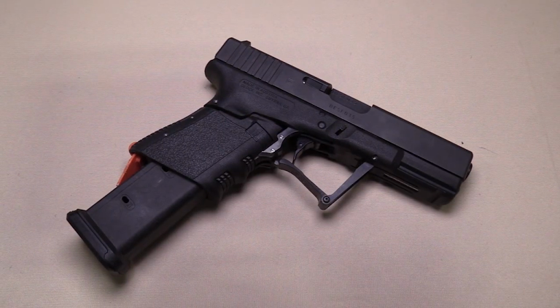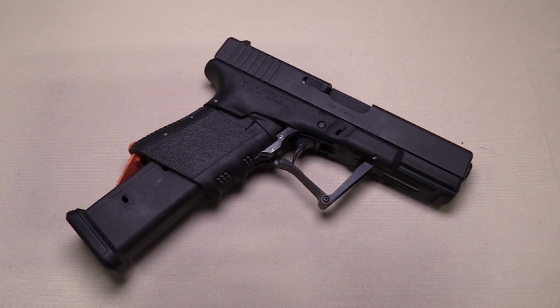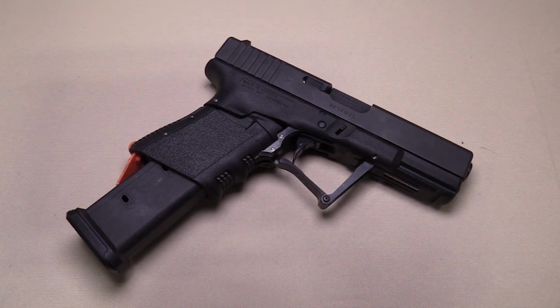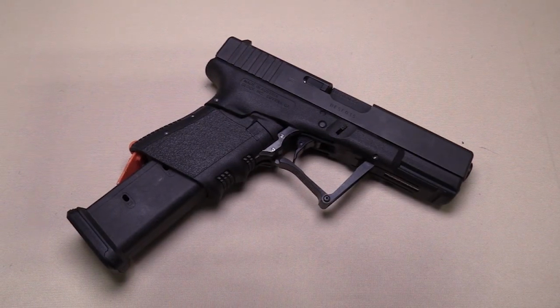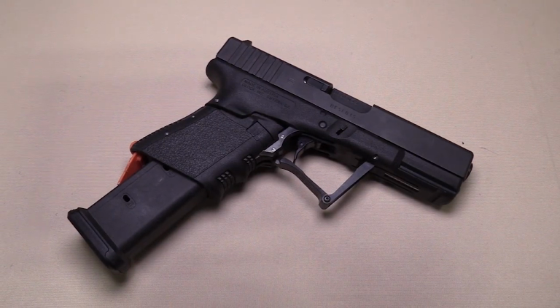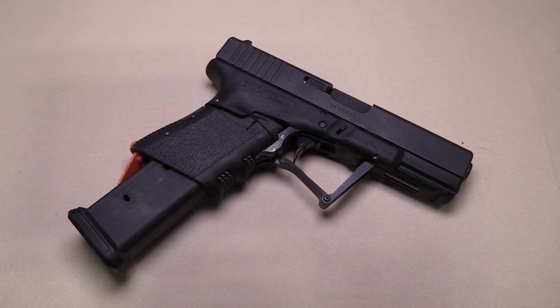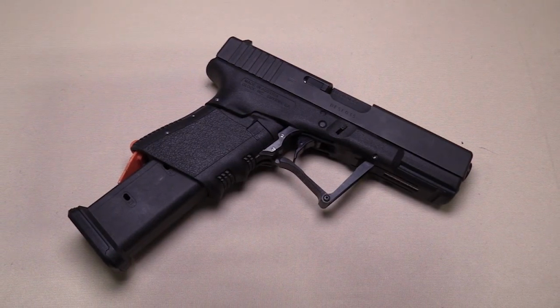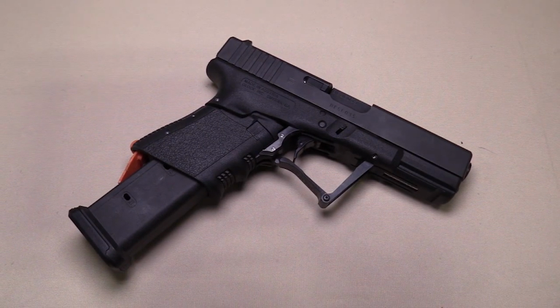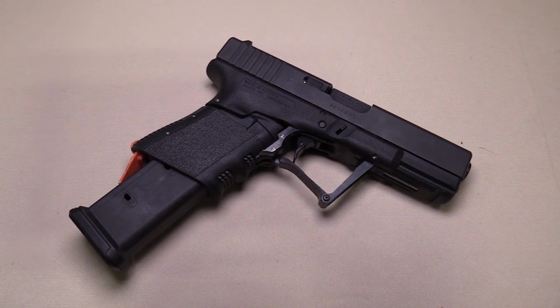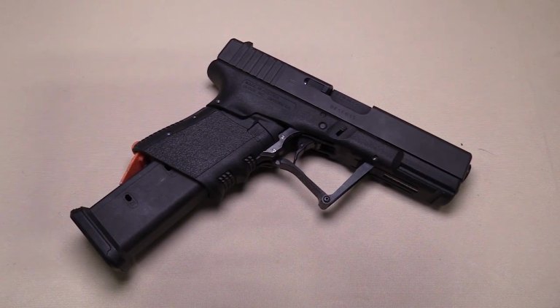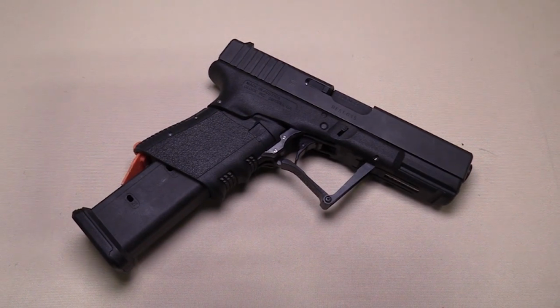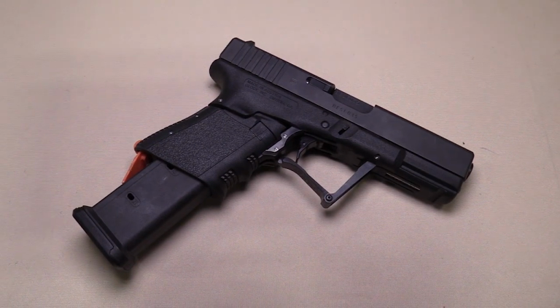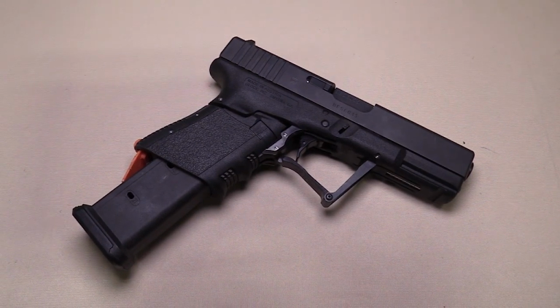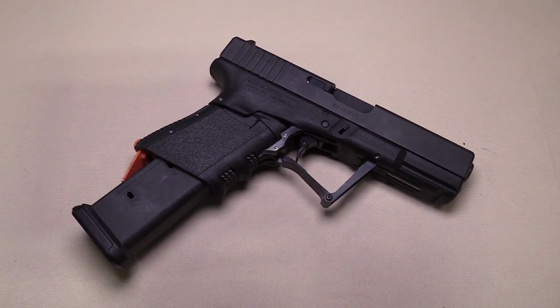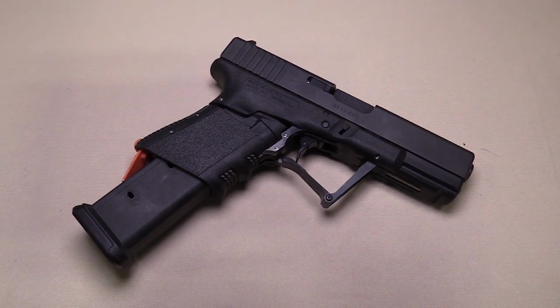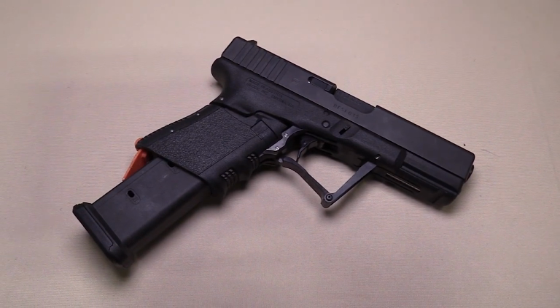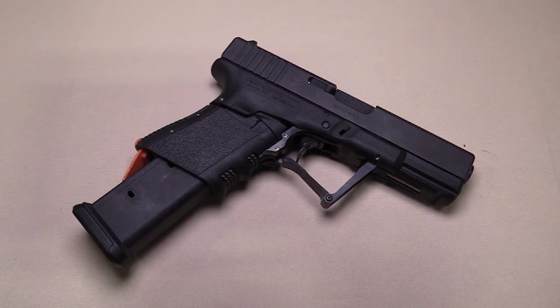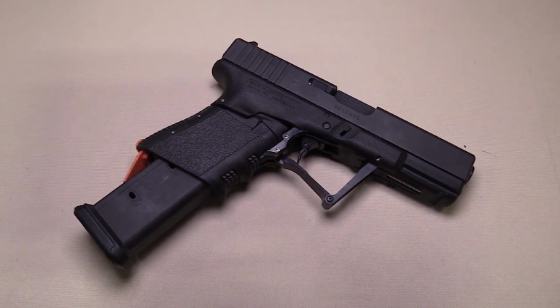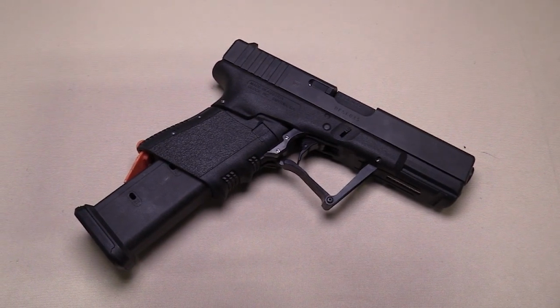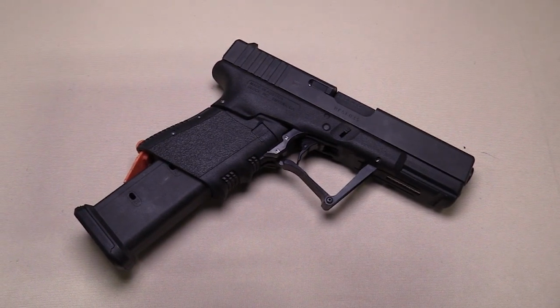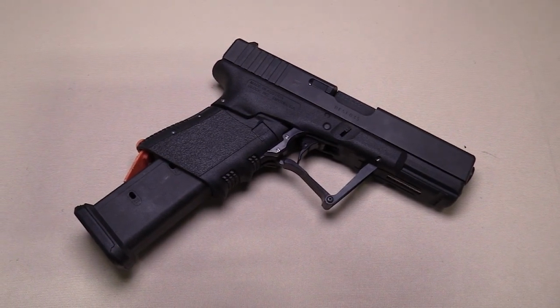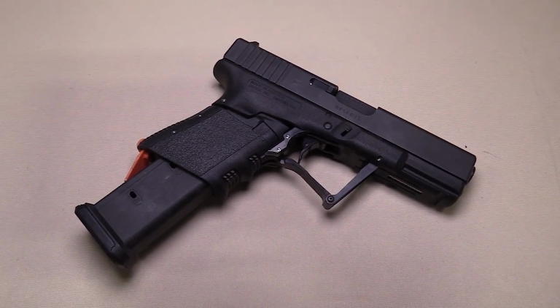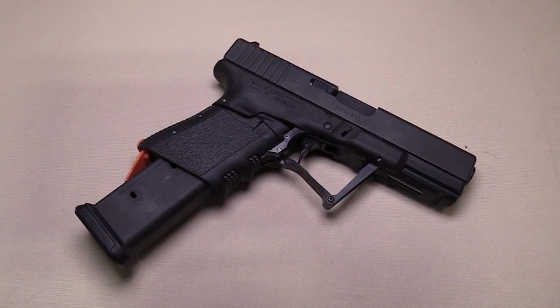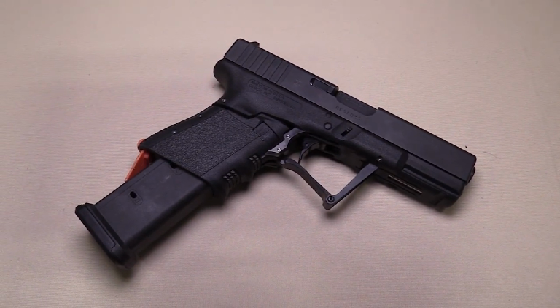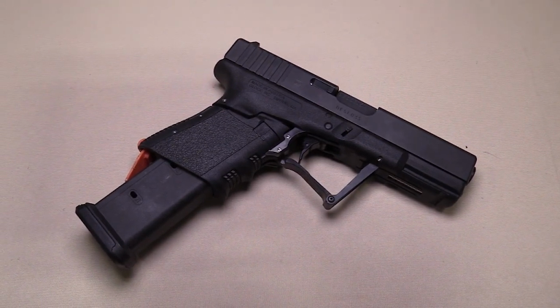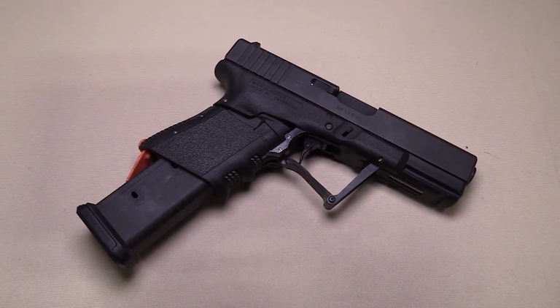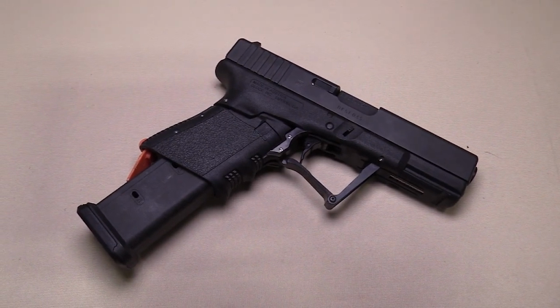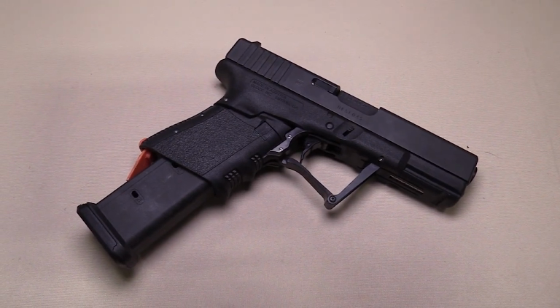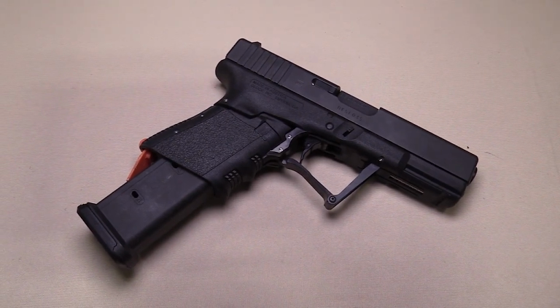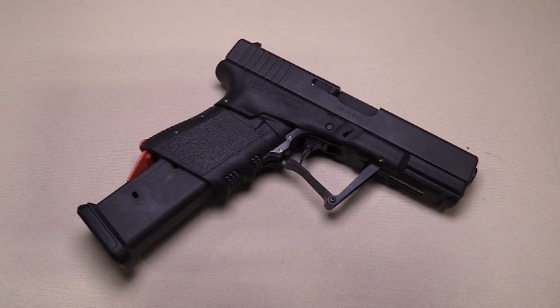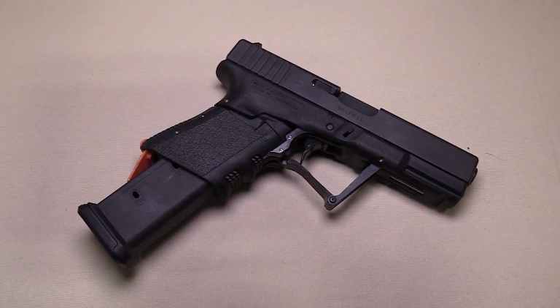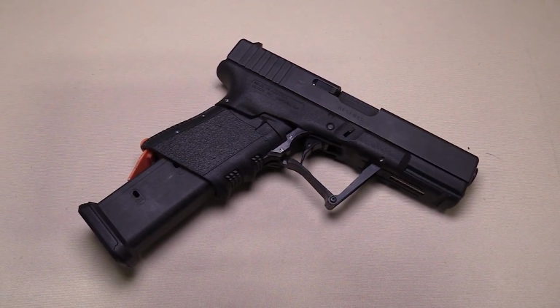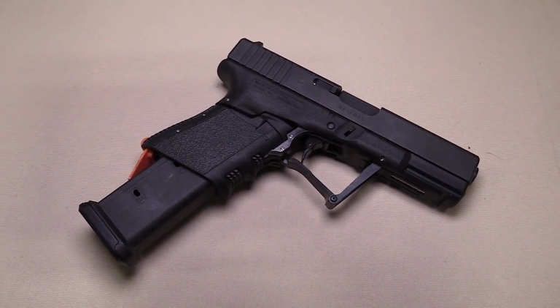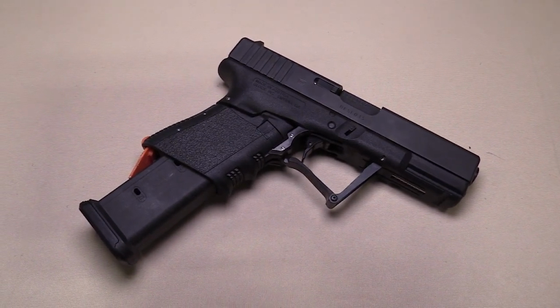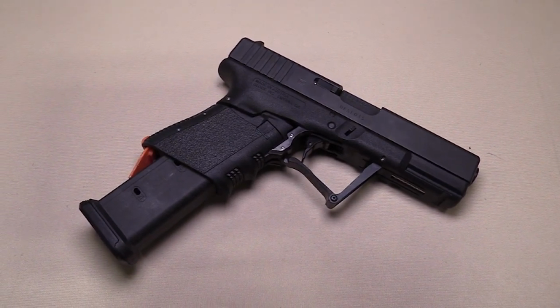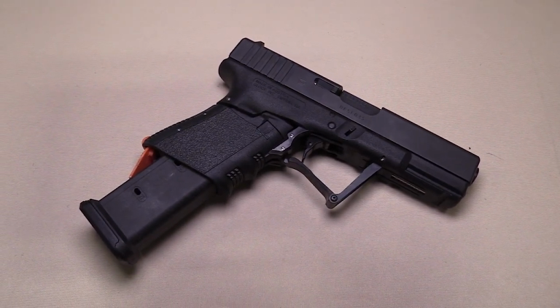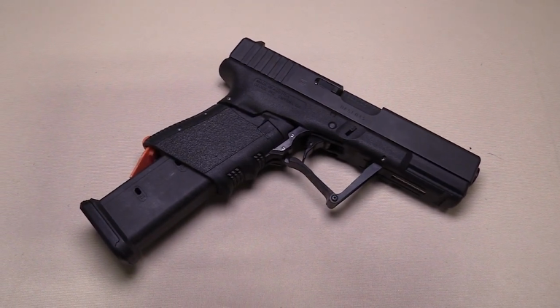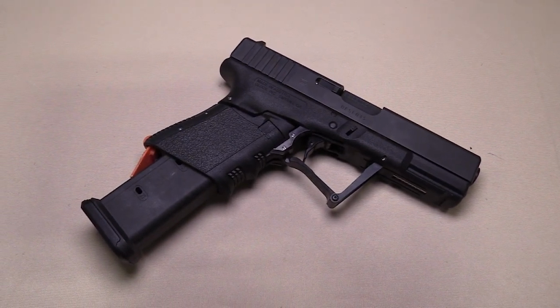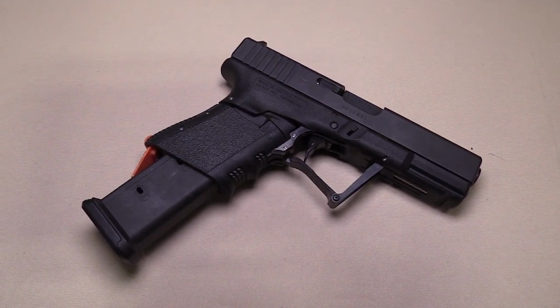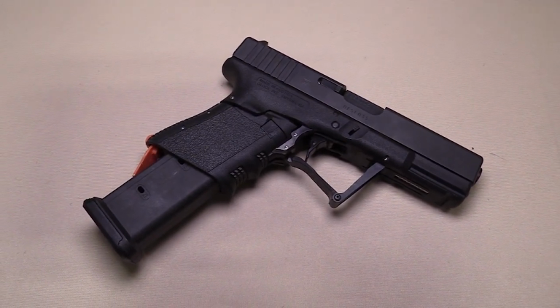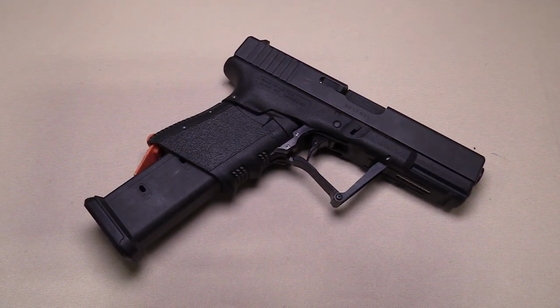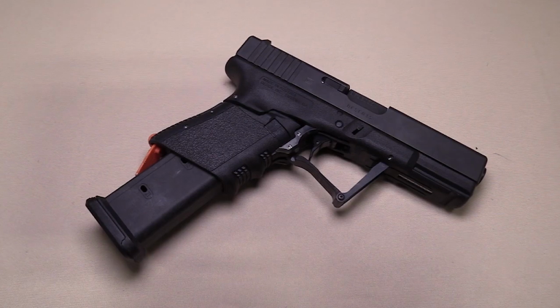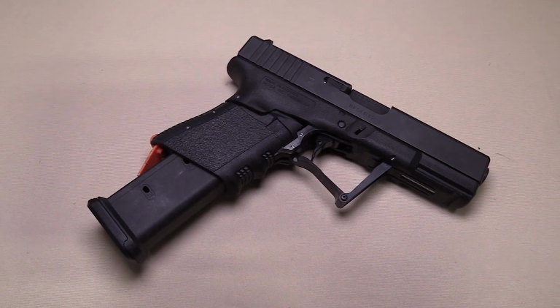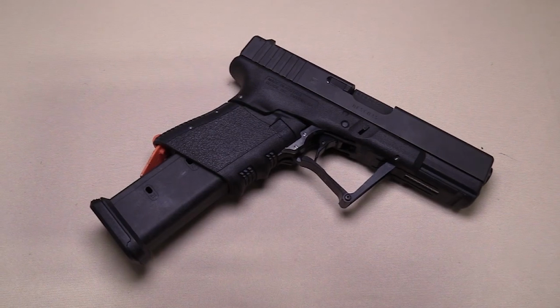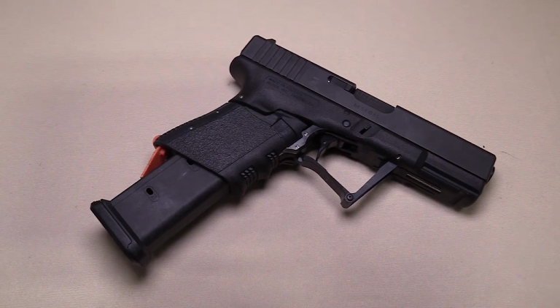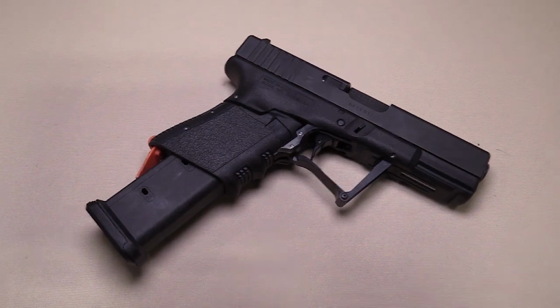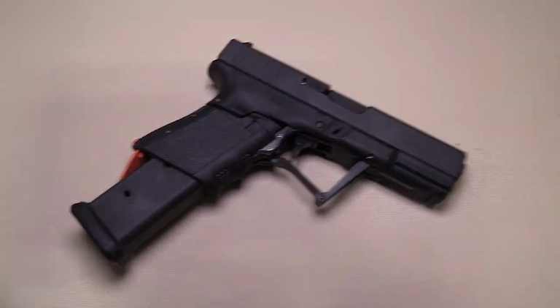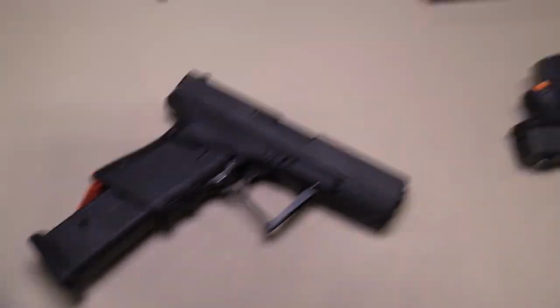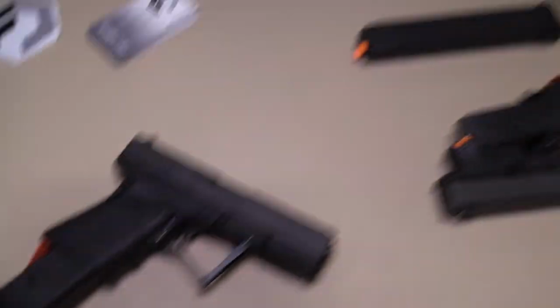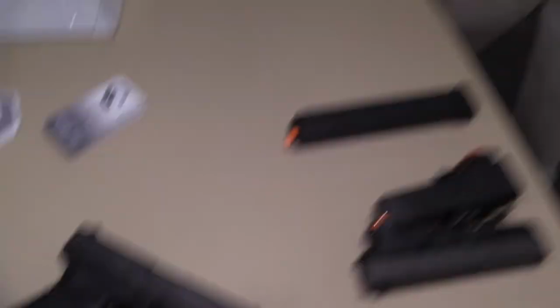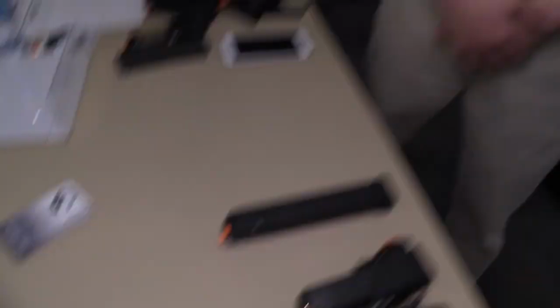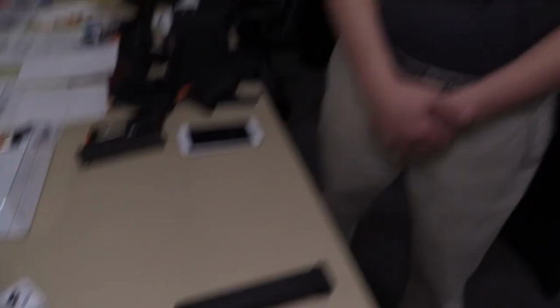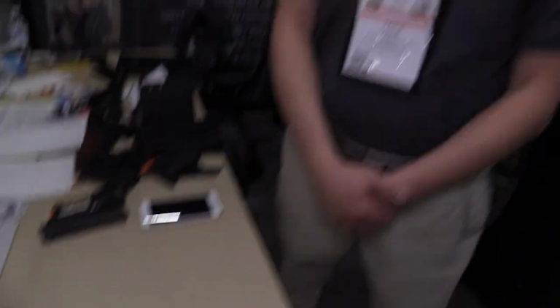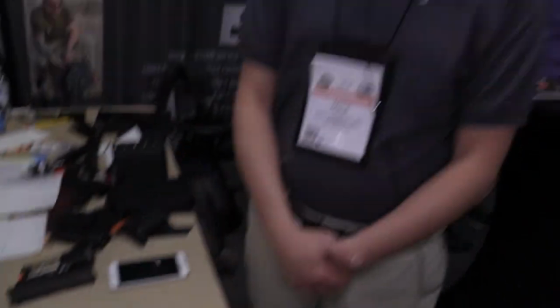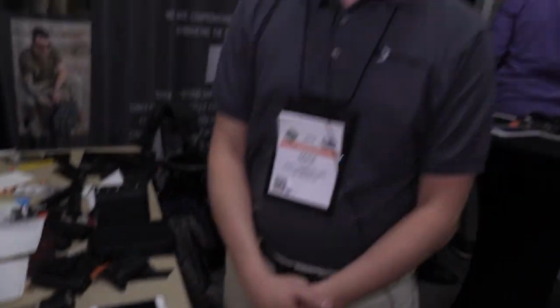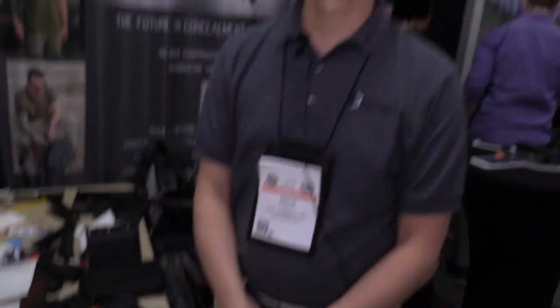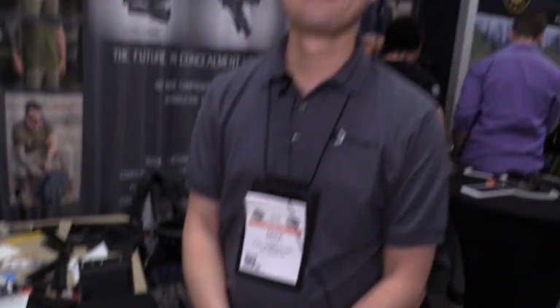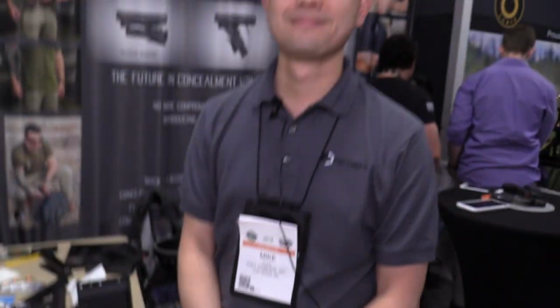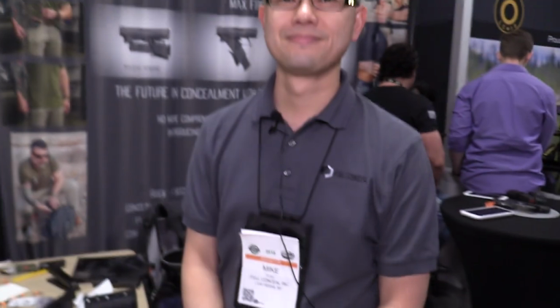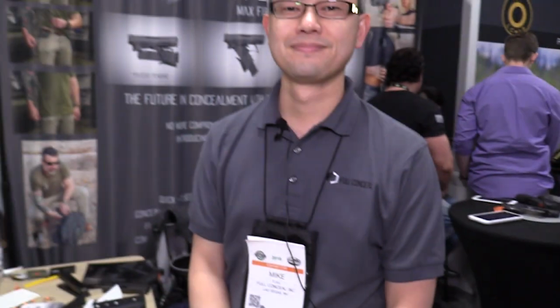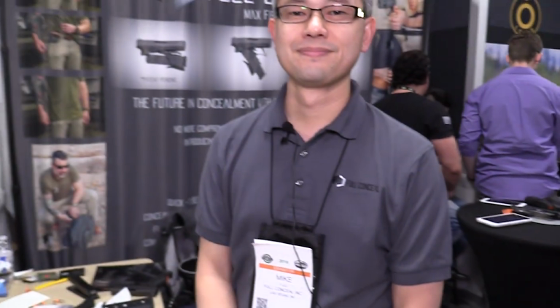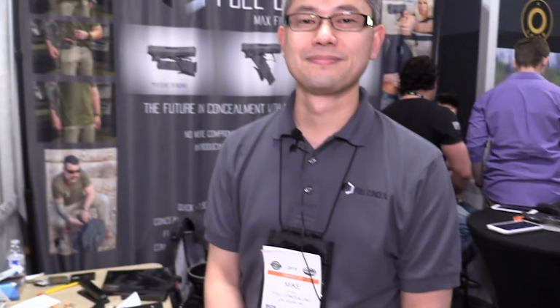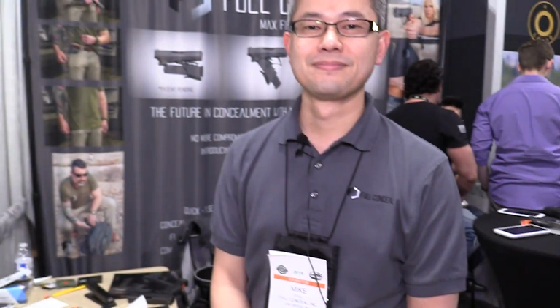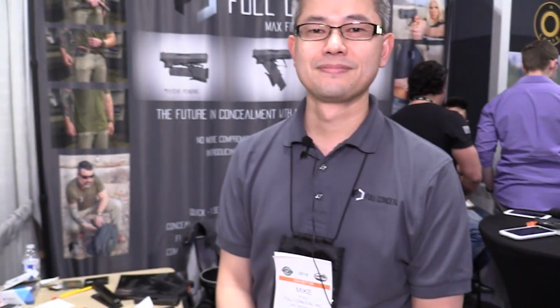Folding Glock. We're at SHOT Show 2018 looking at the Full Conceal with Mike. Tell us about it, man.